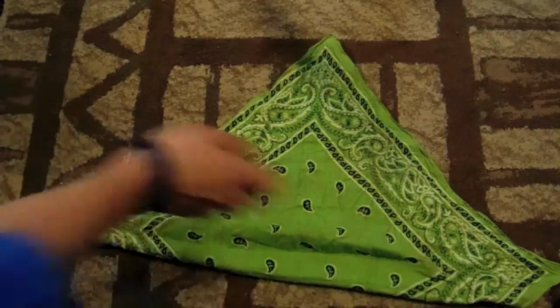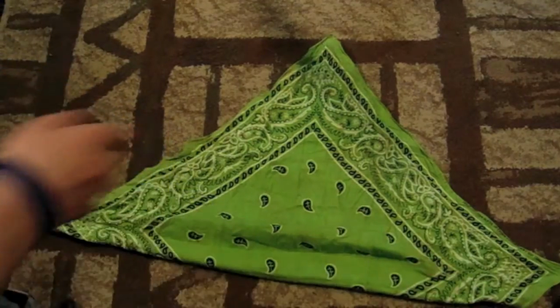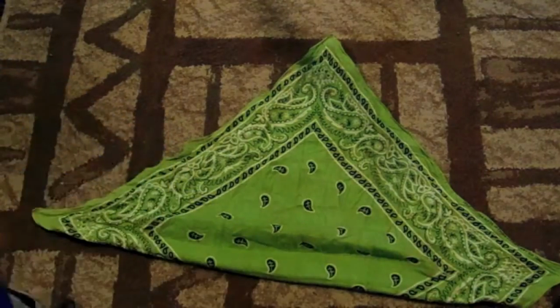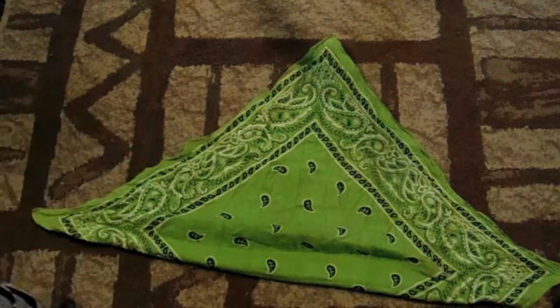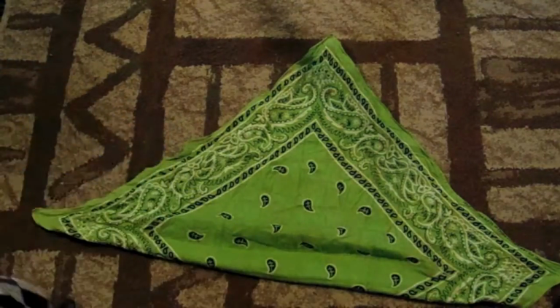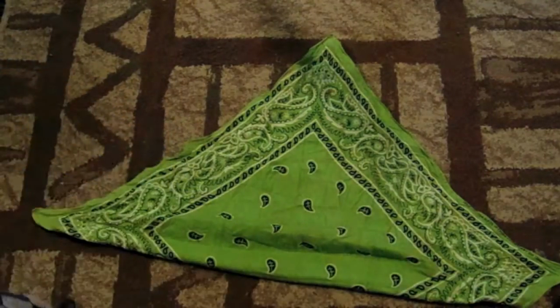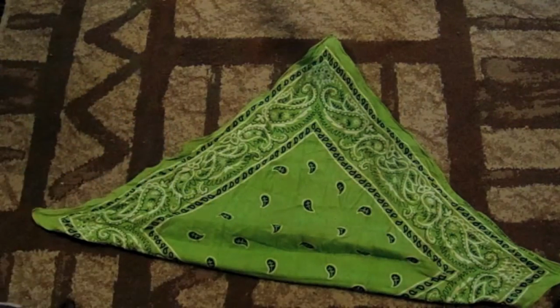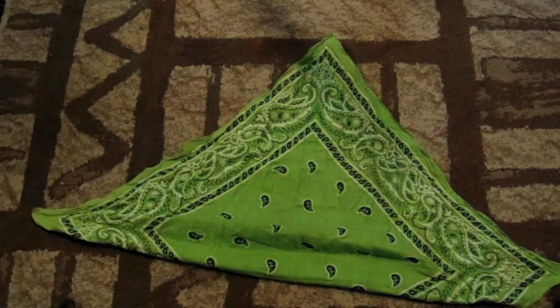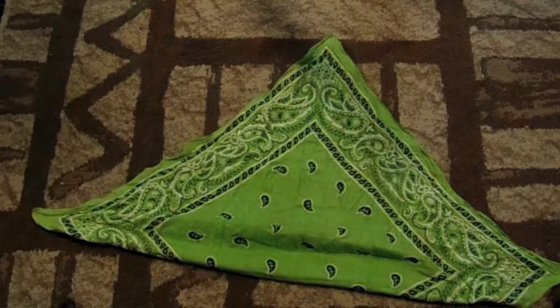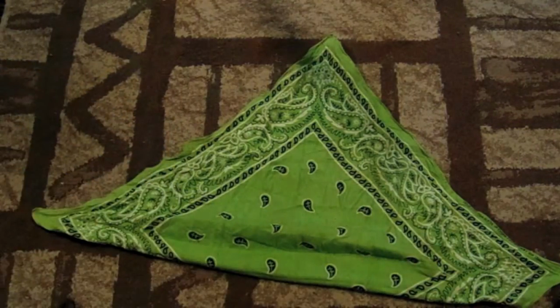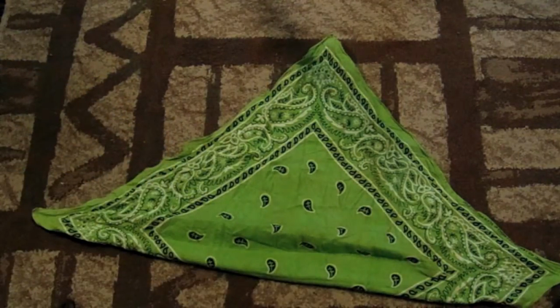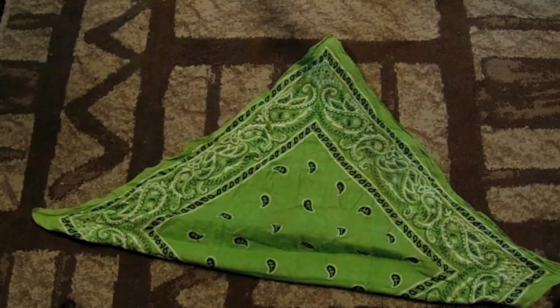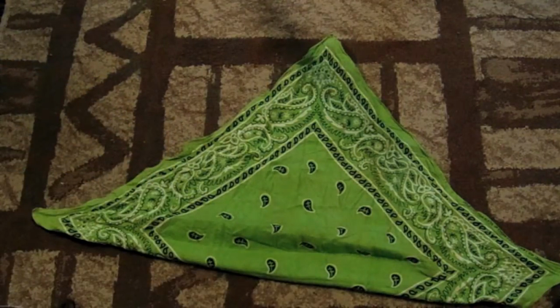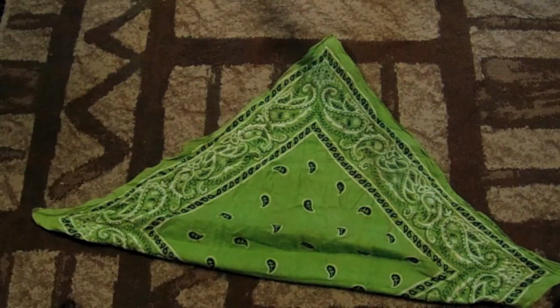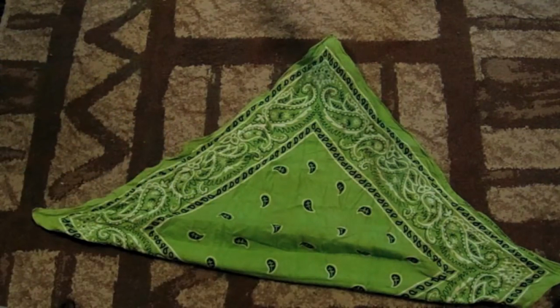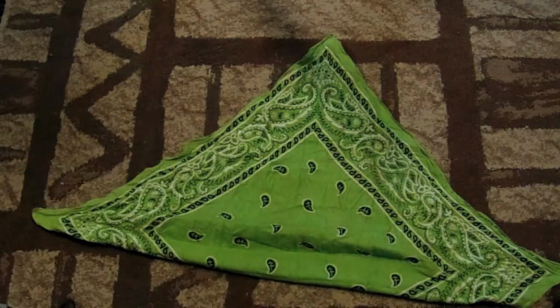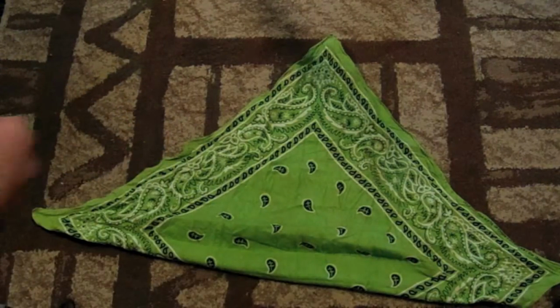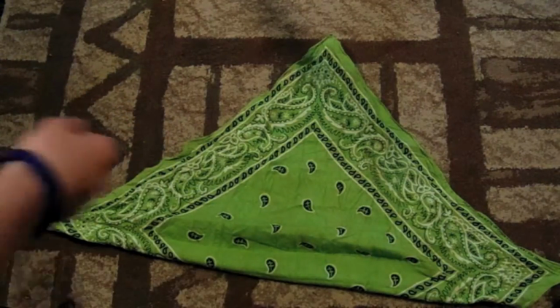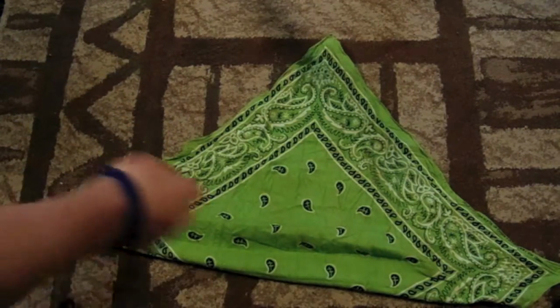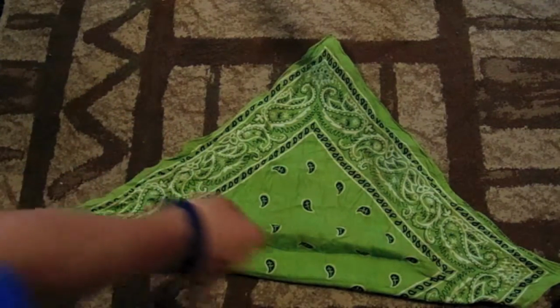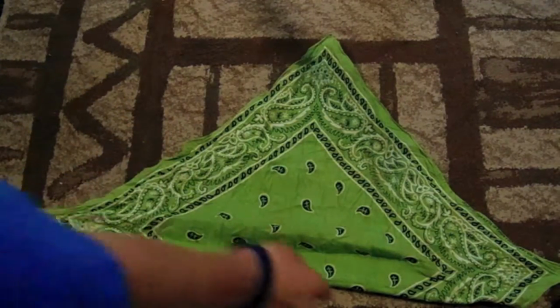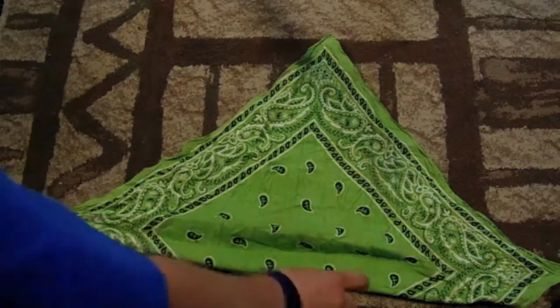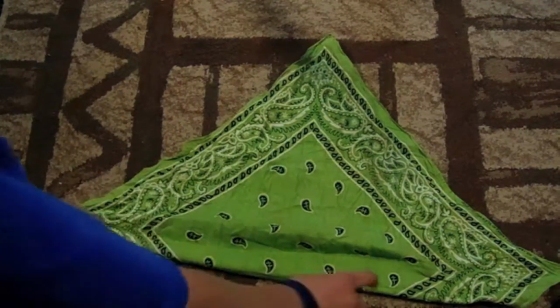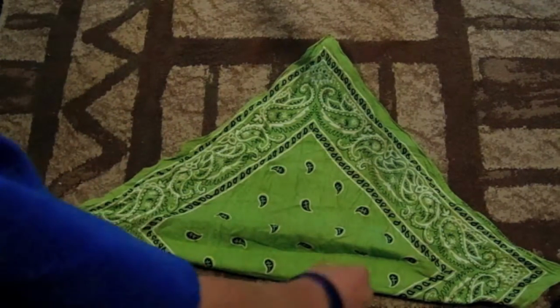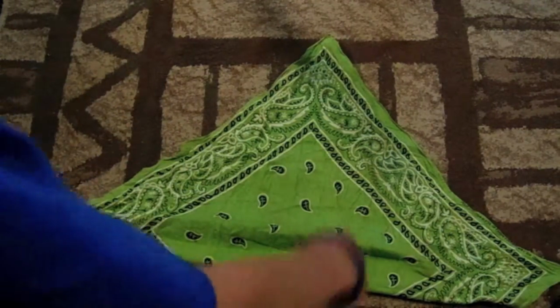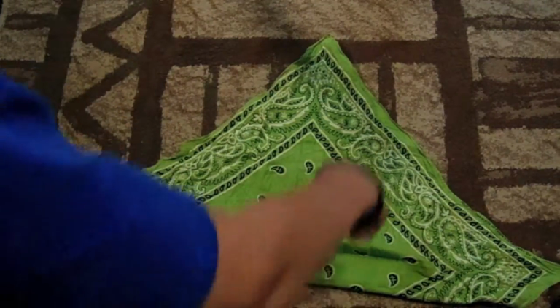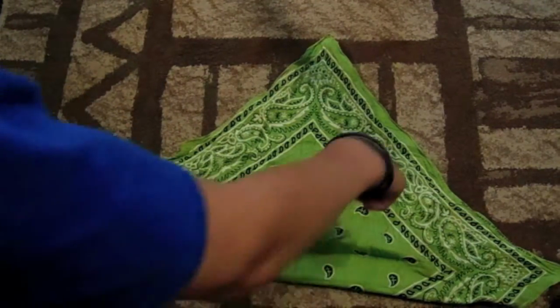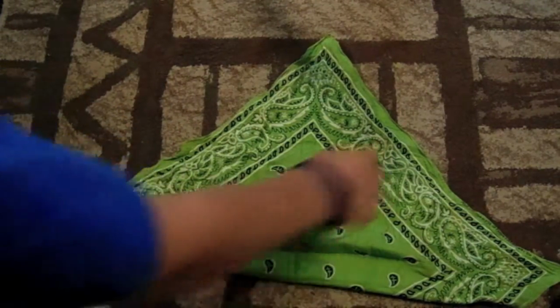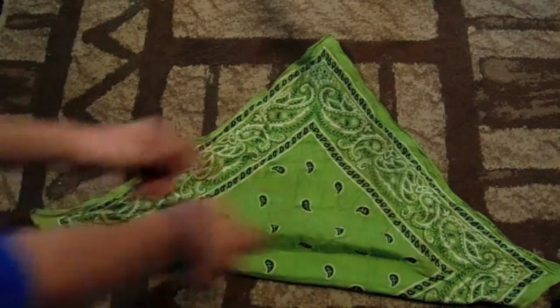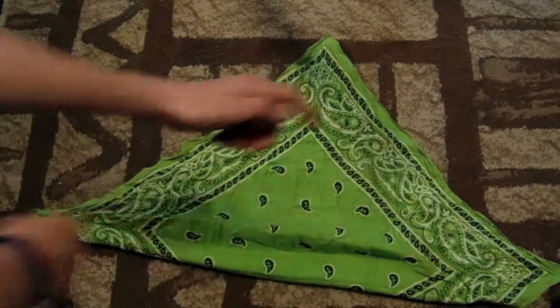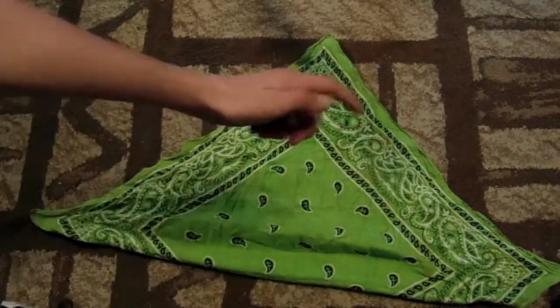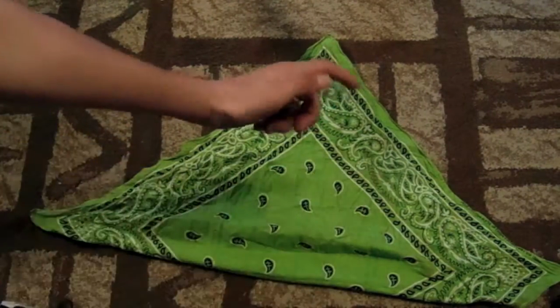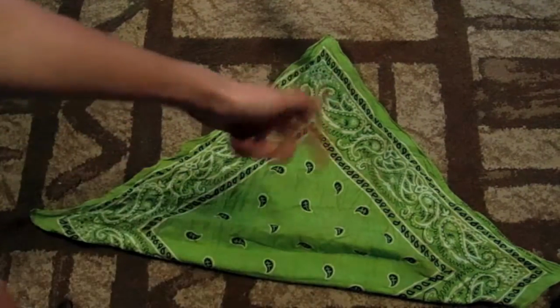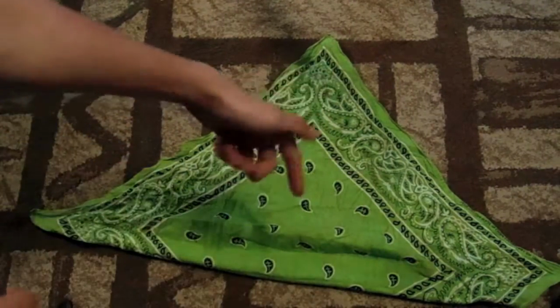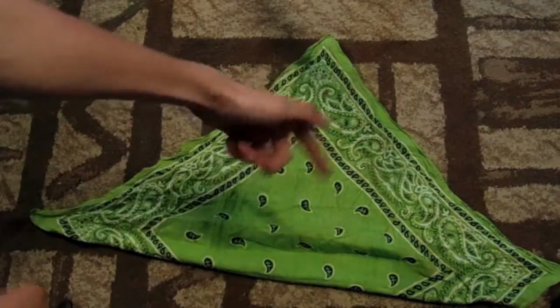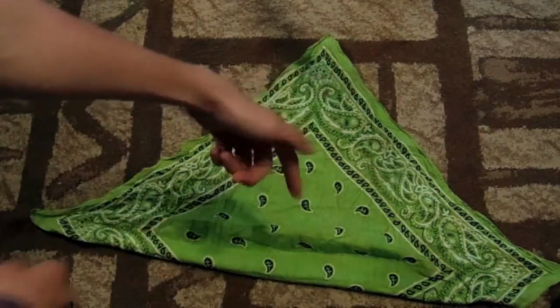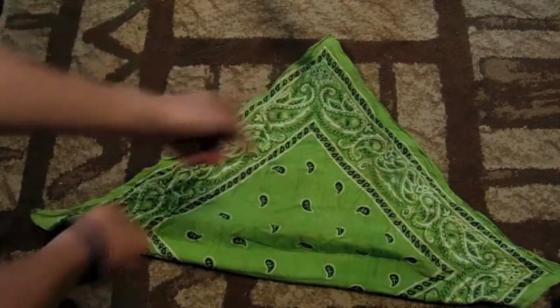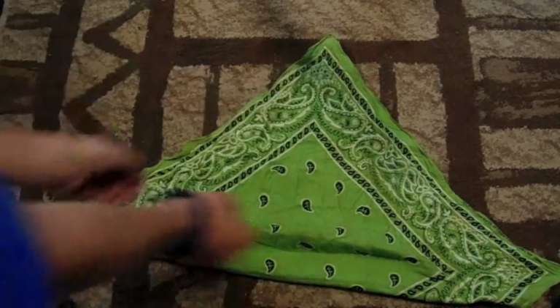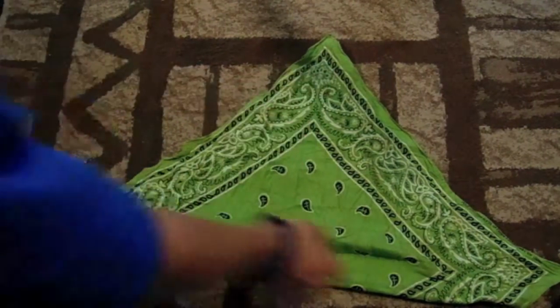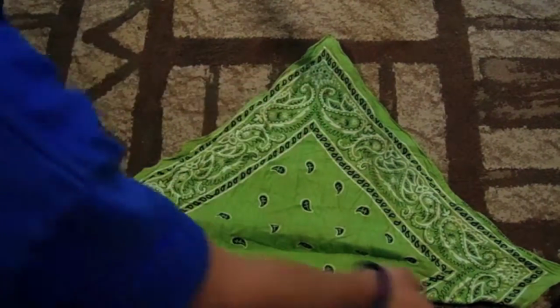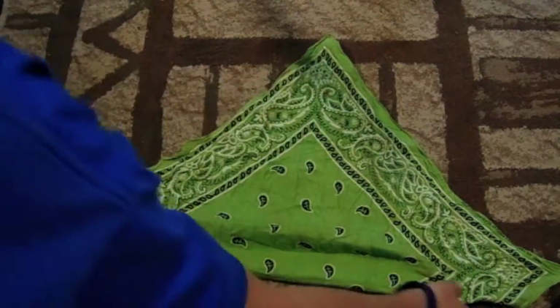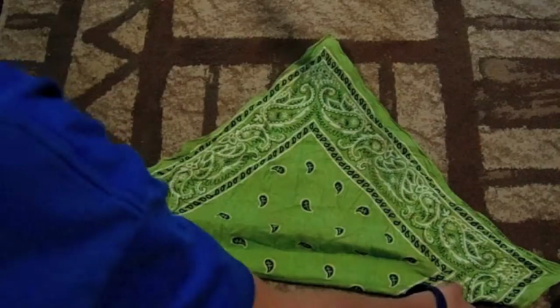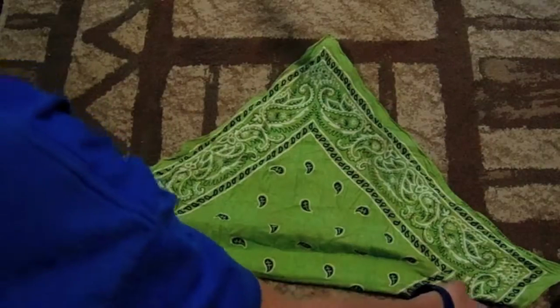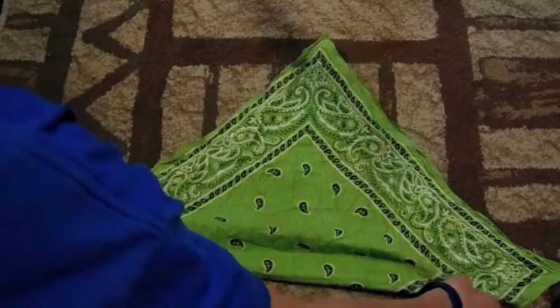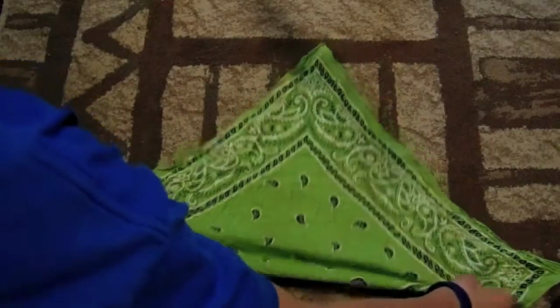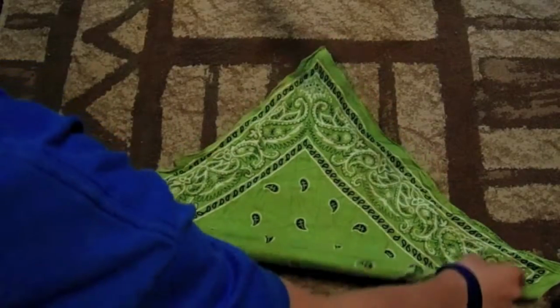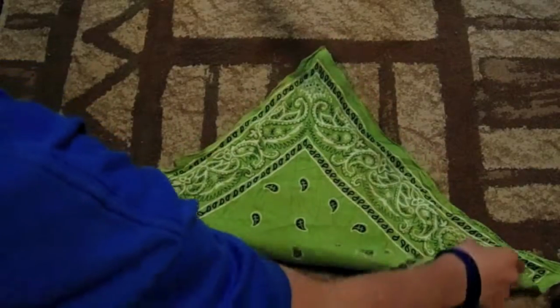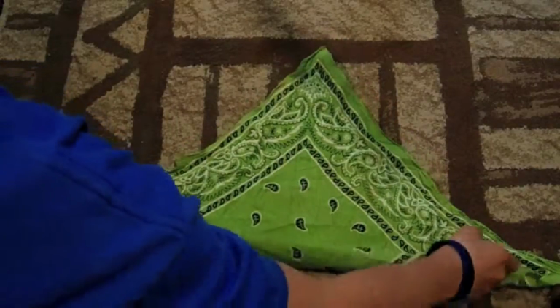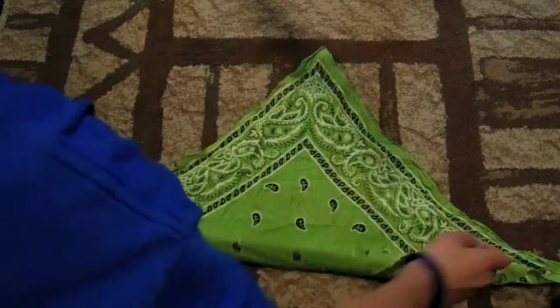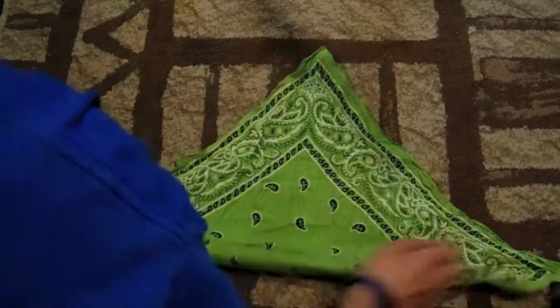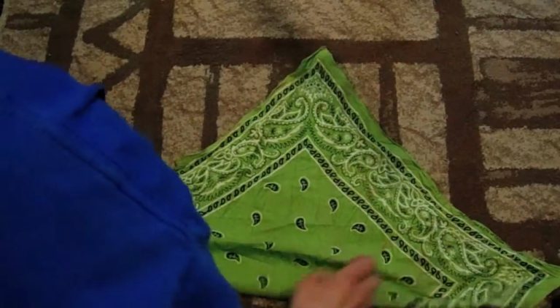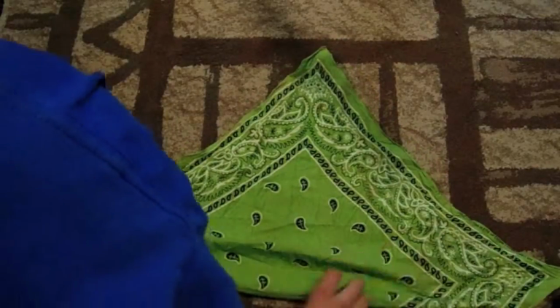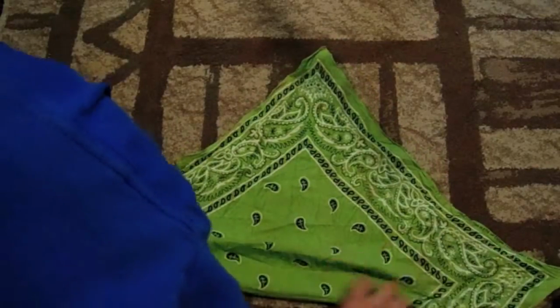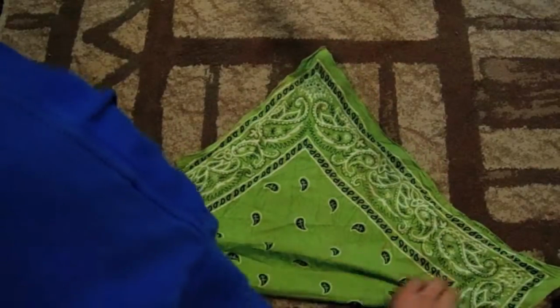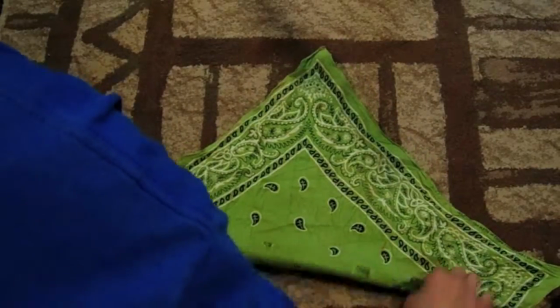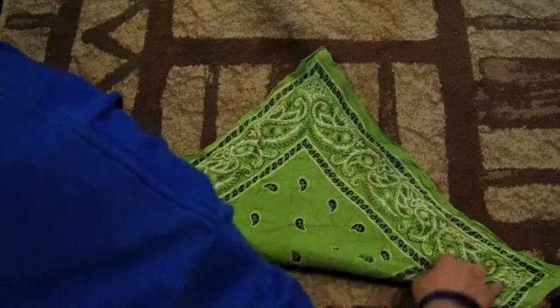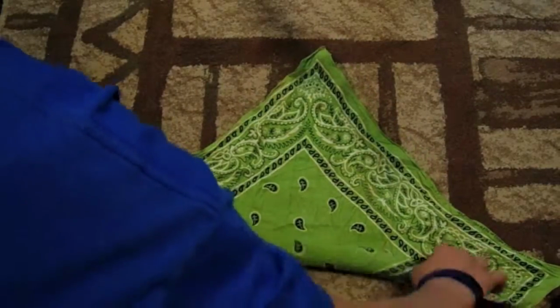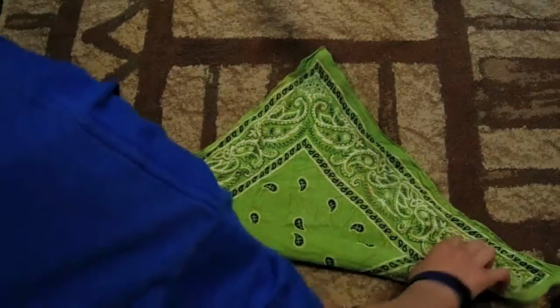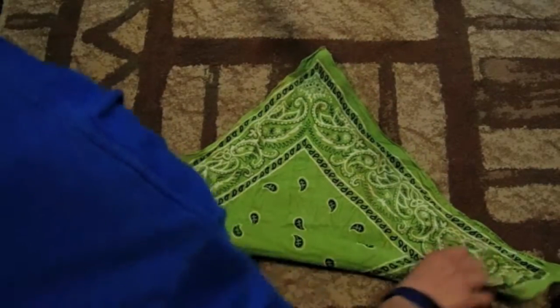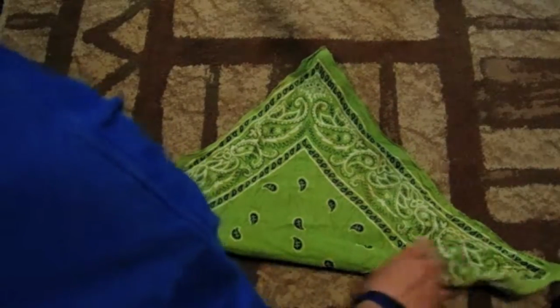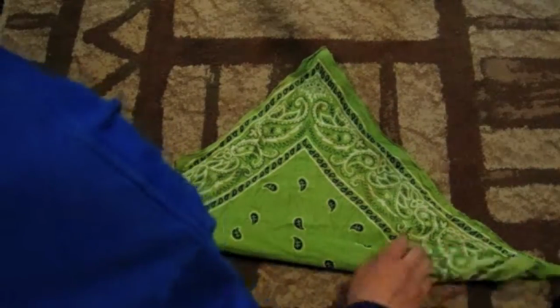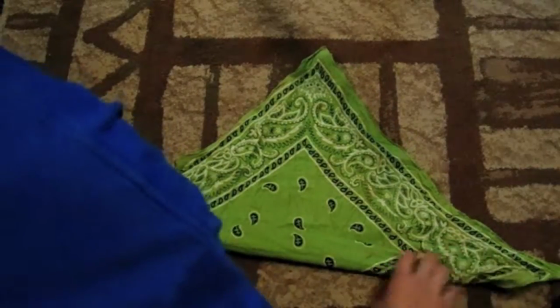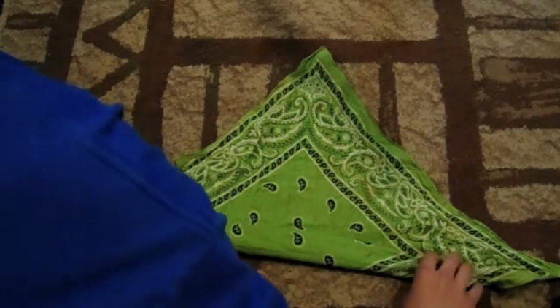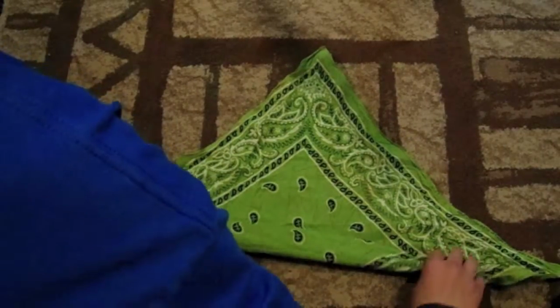Second, fold it like that. Then, starting from right here, fold it over like this.